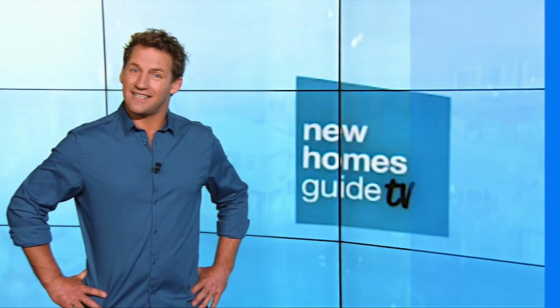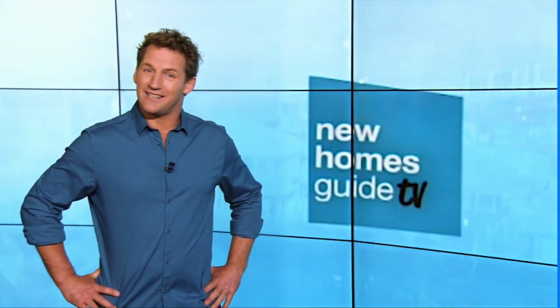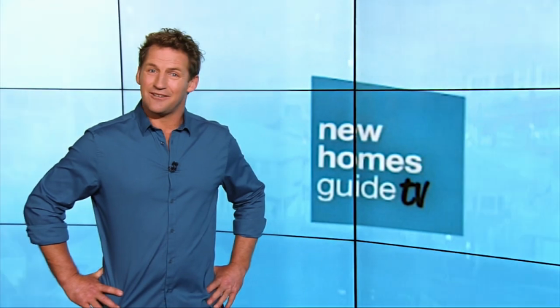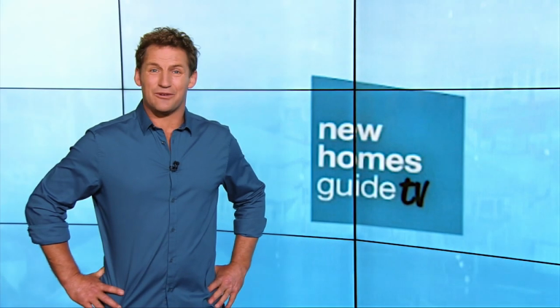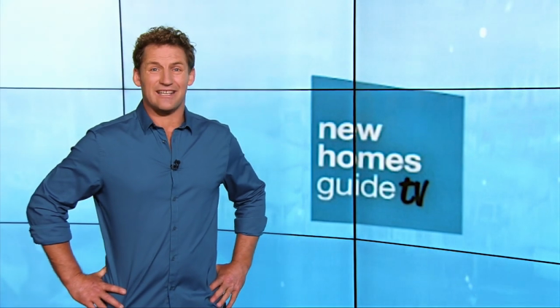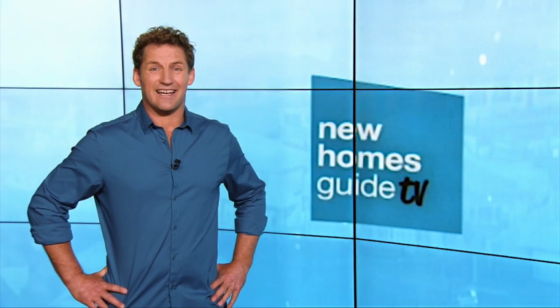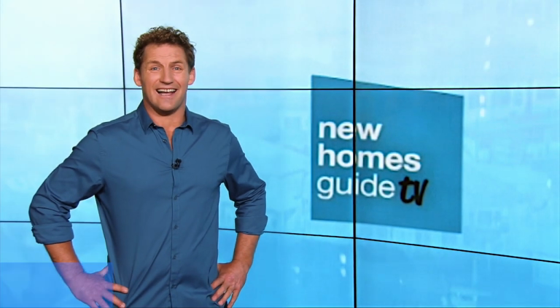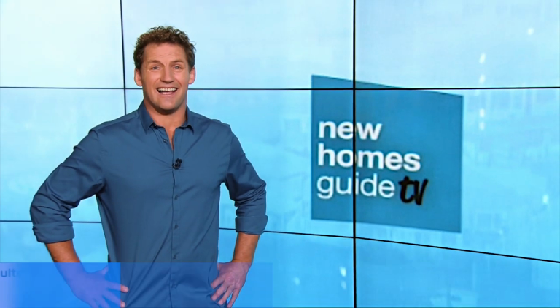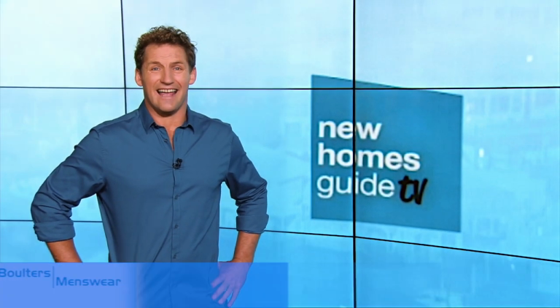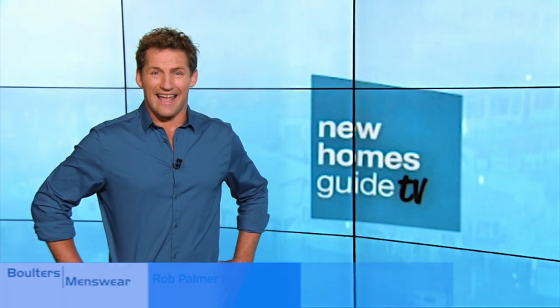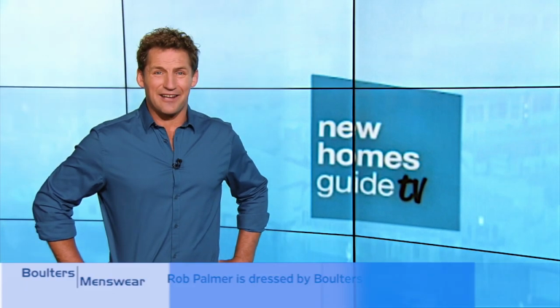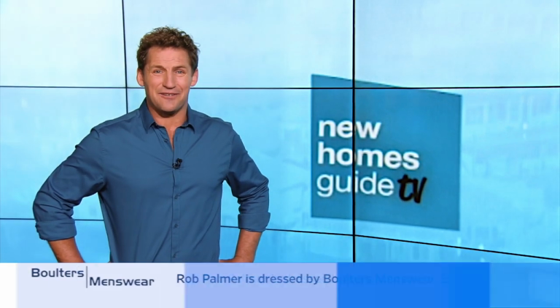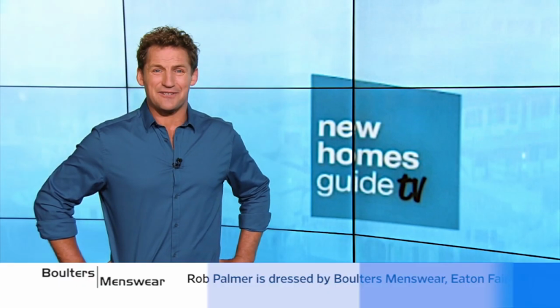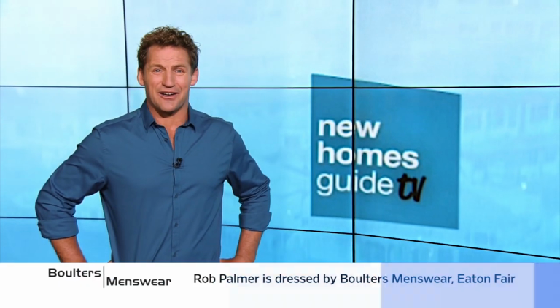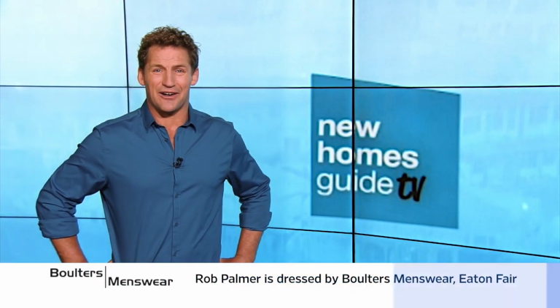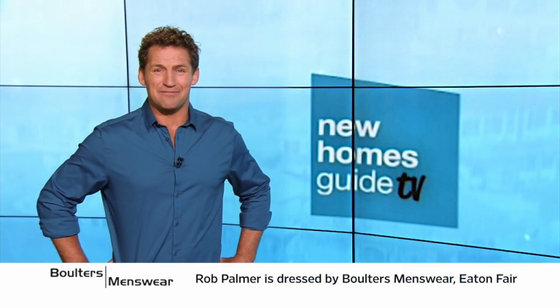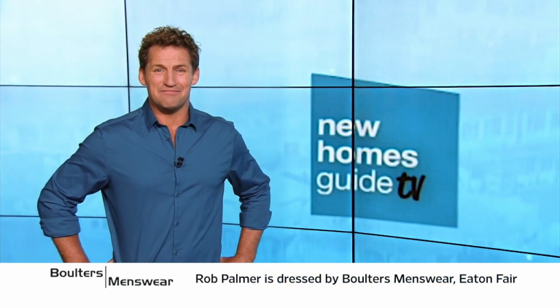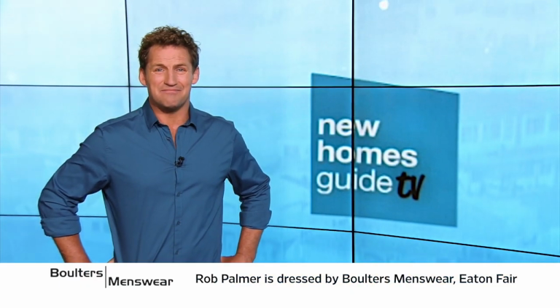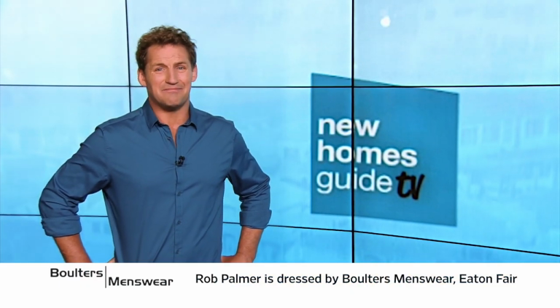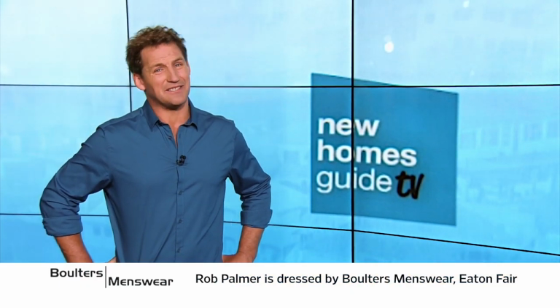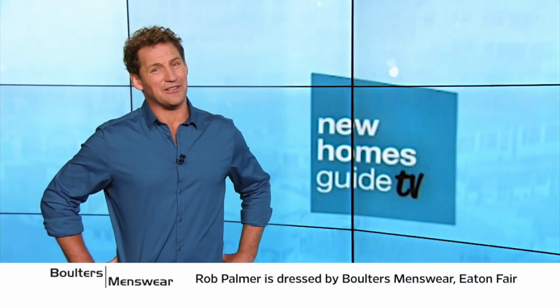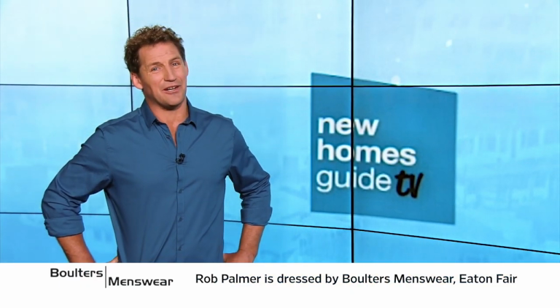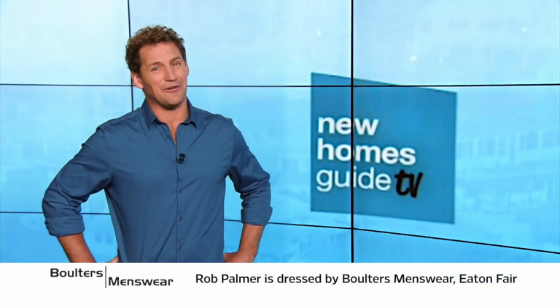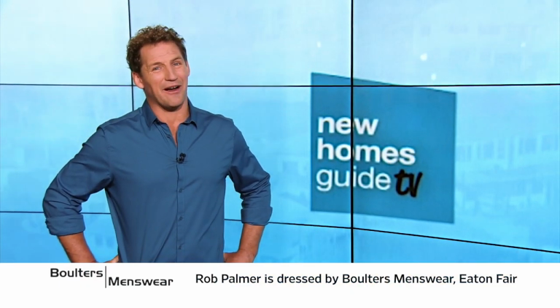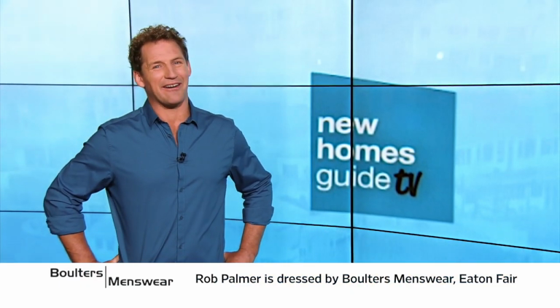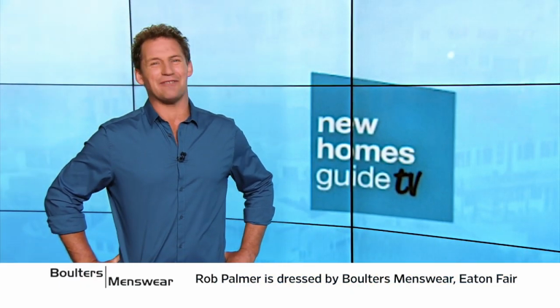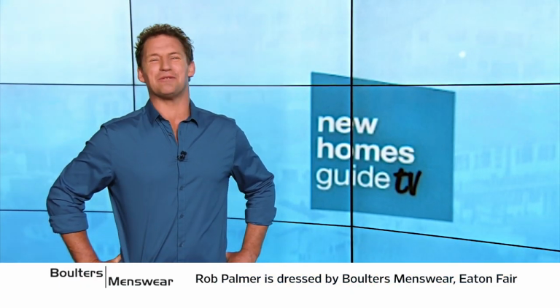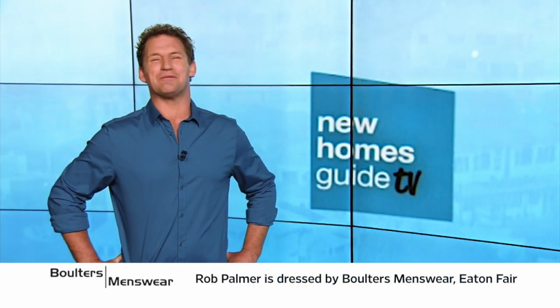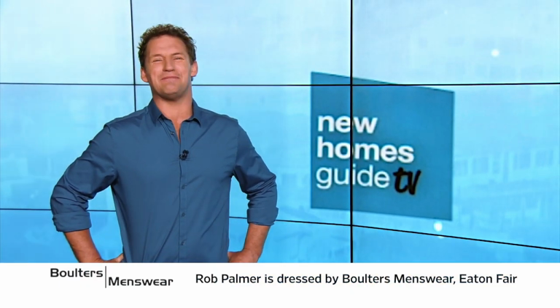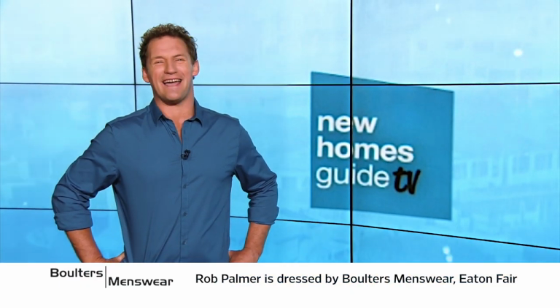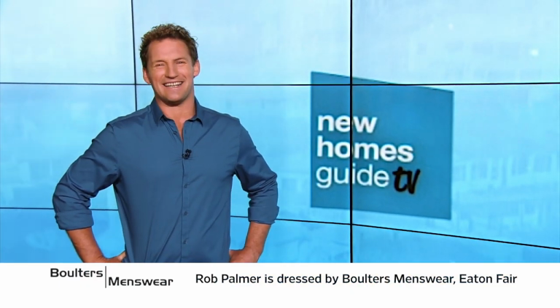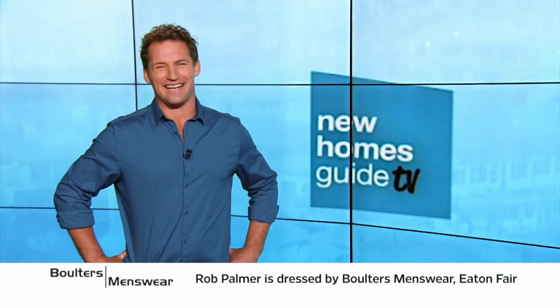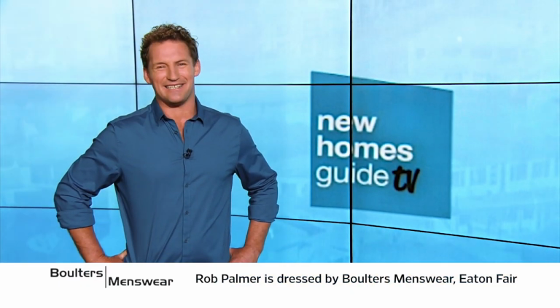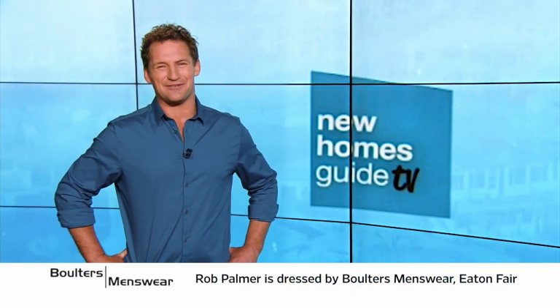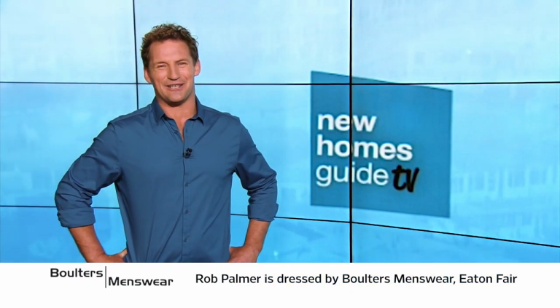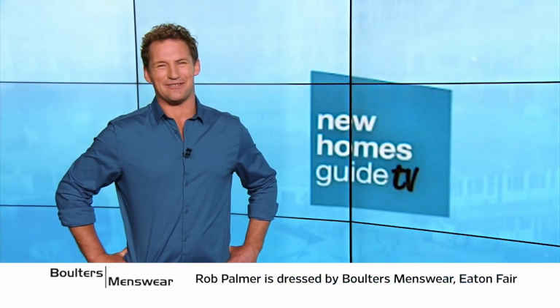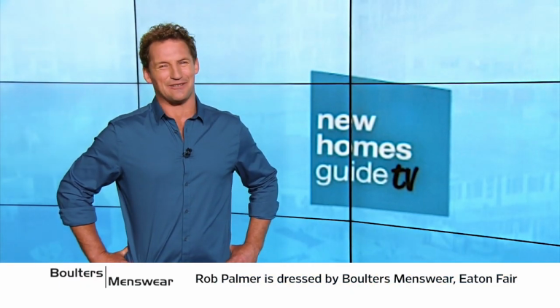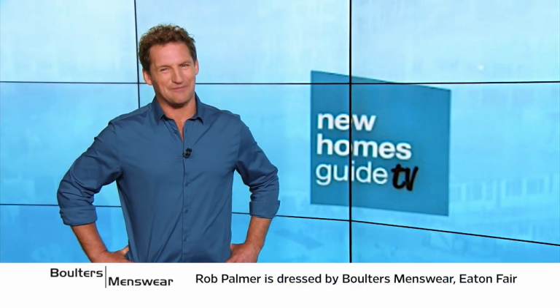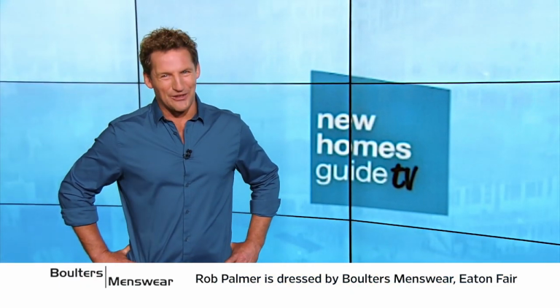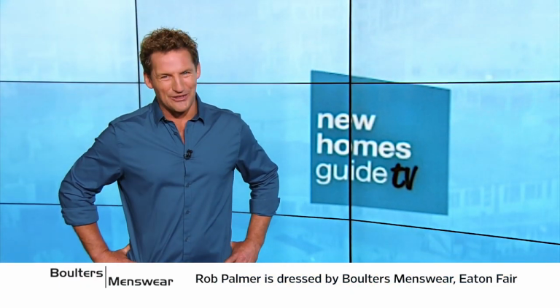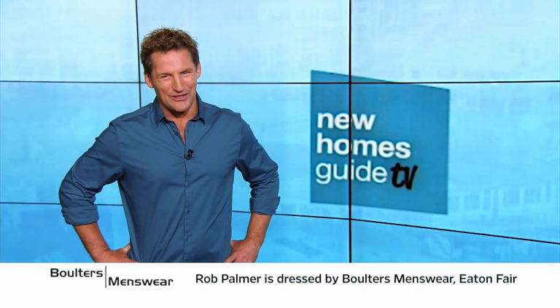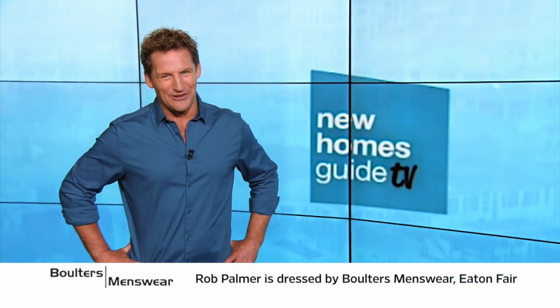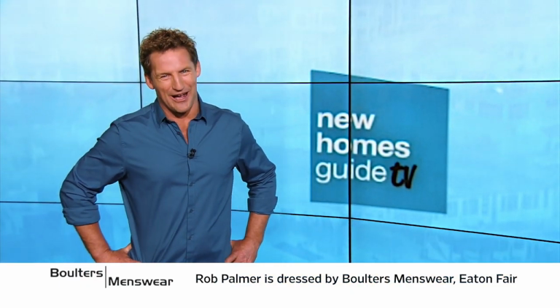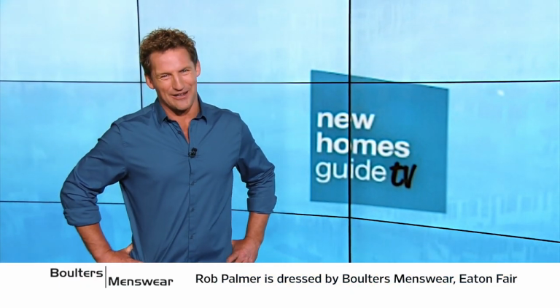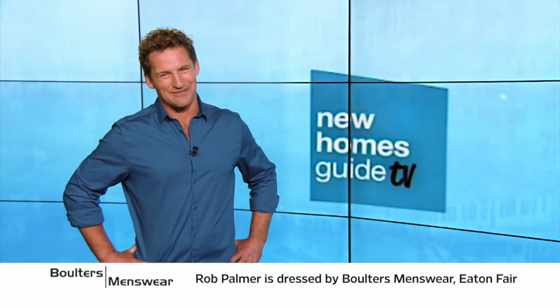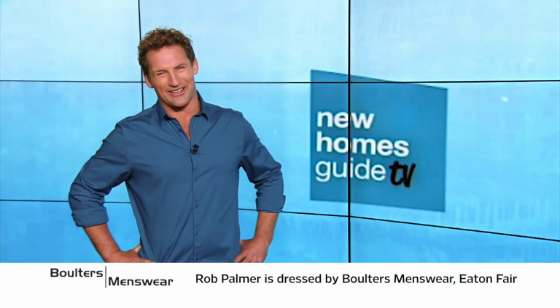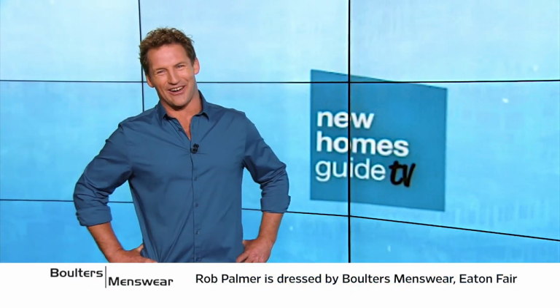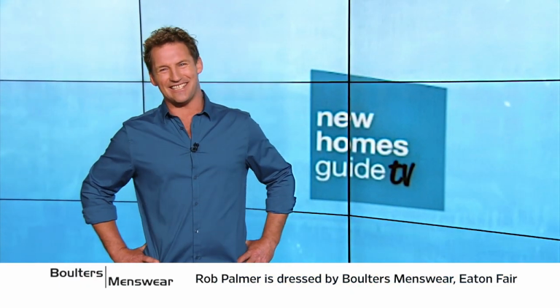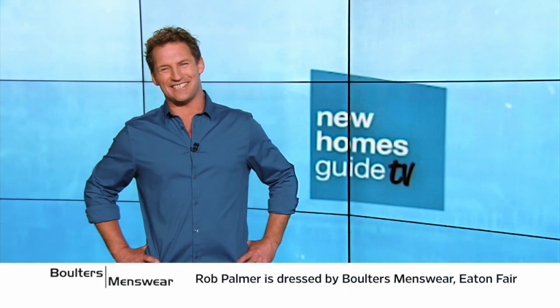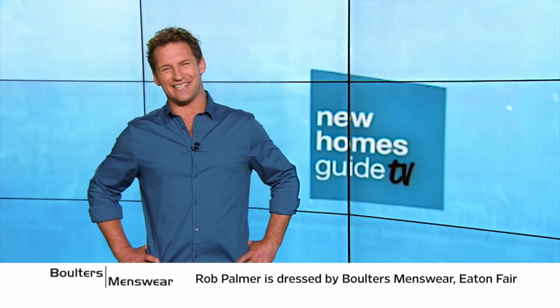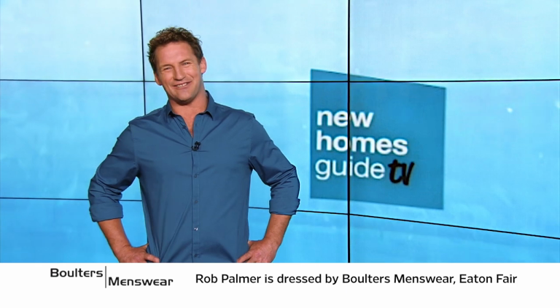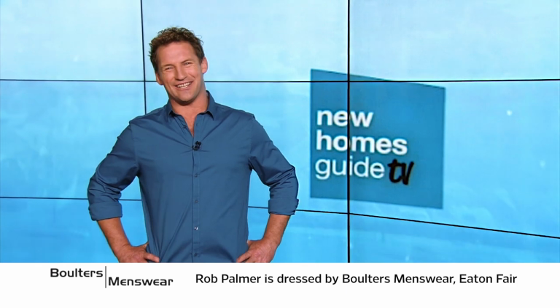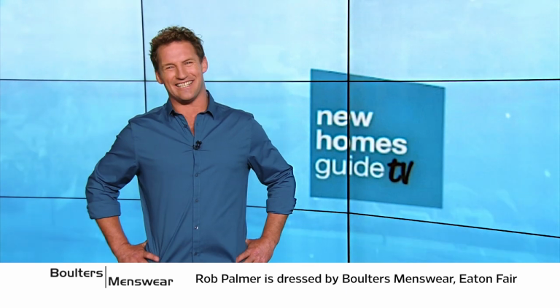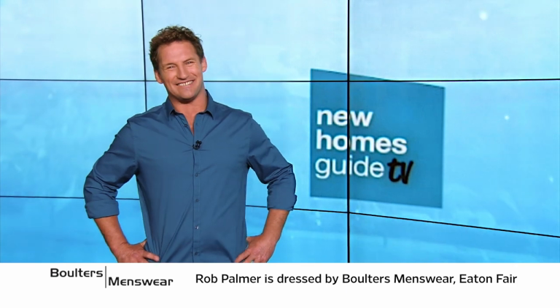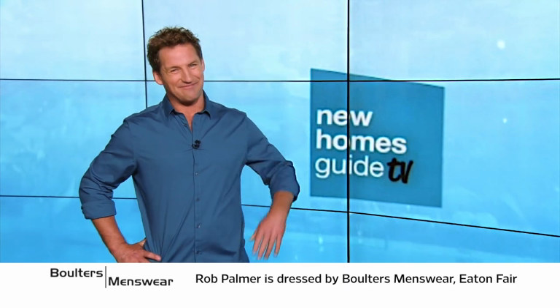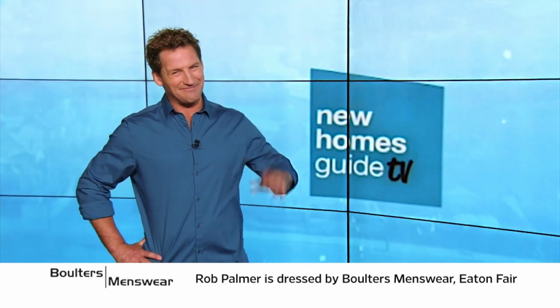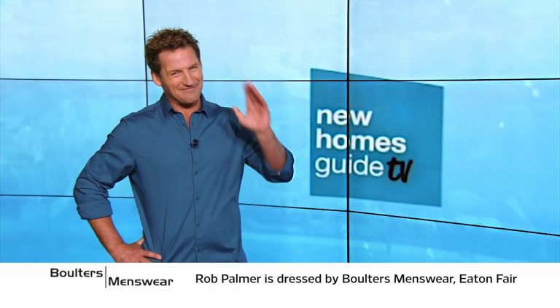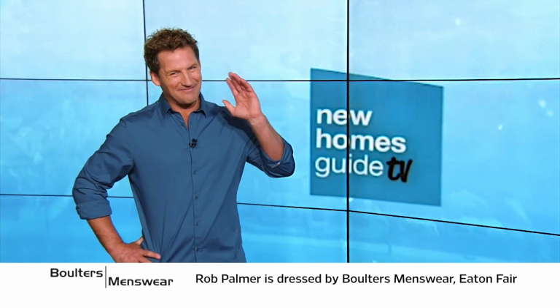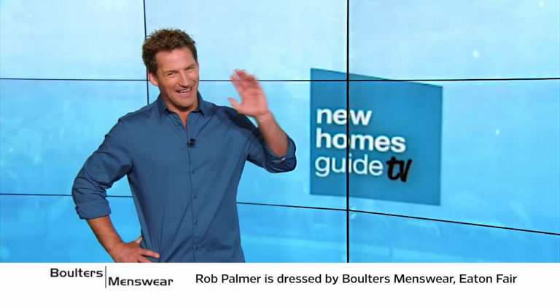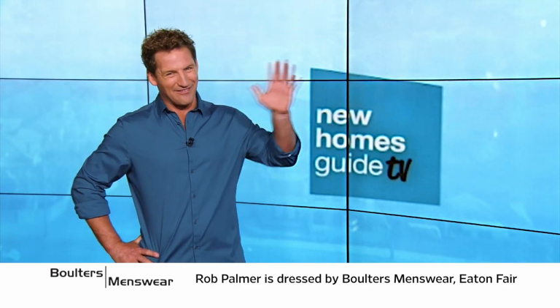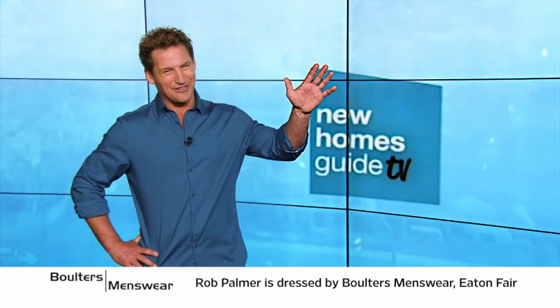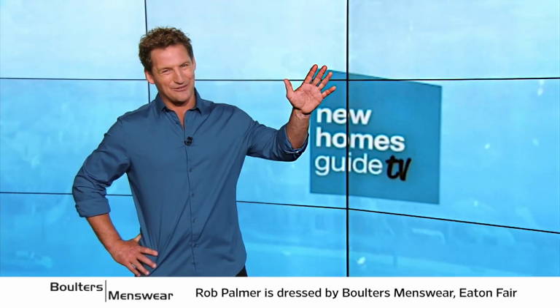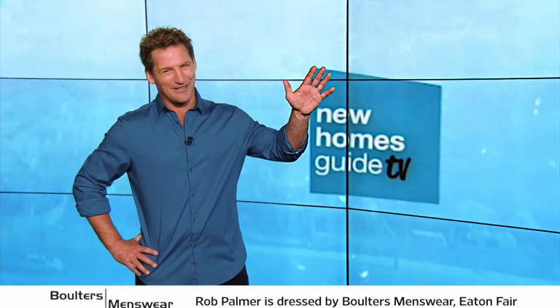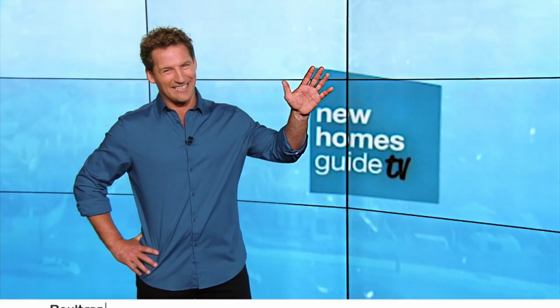We are out of time but don't worry — we'll be back next week with more New Homes Guide TV. Have a good one.